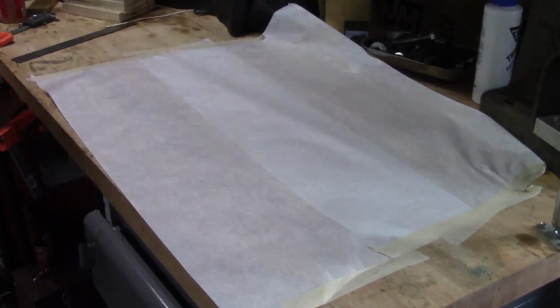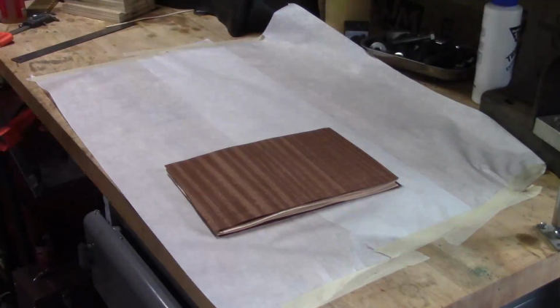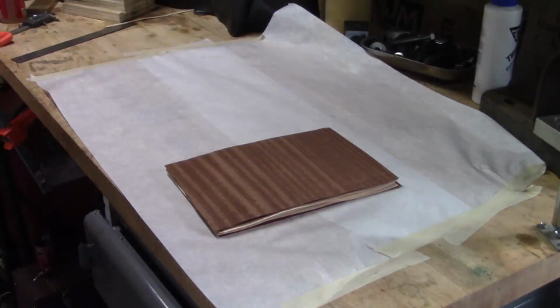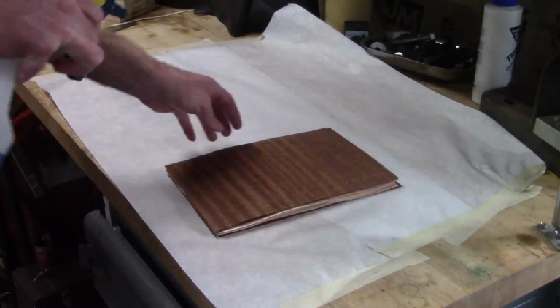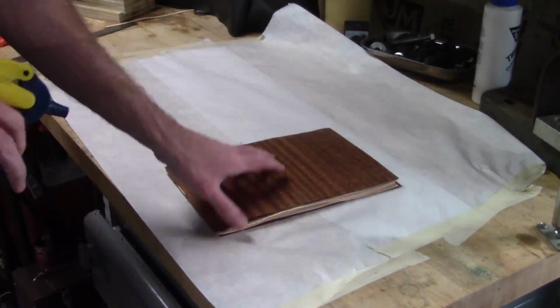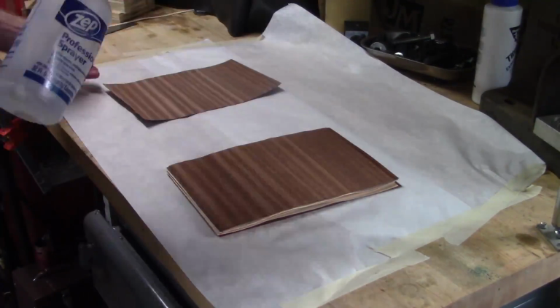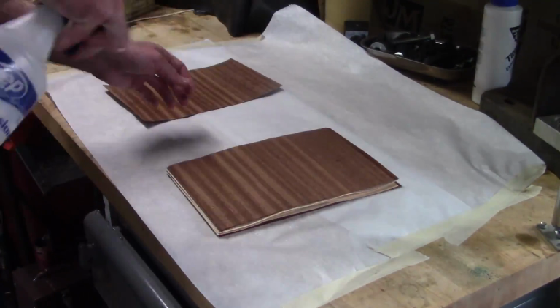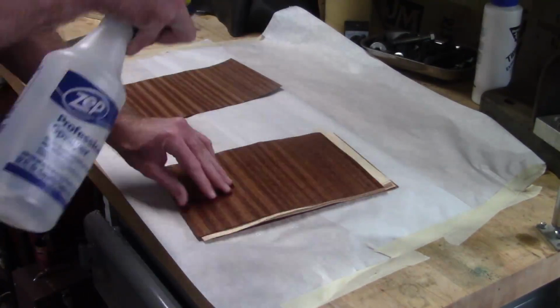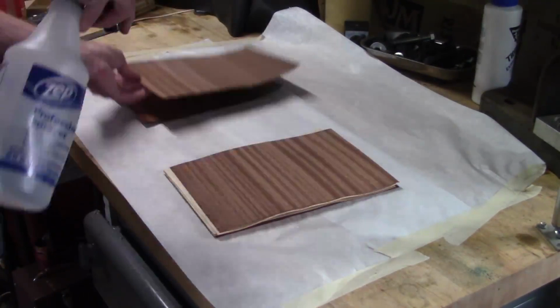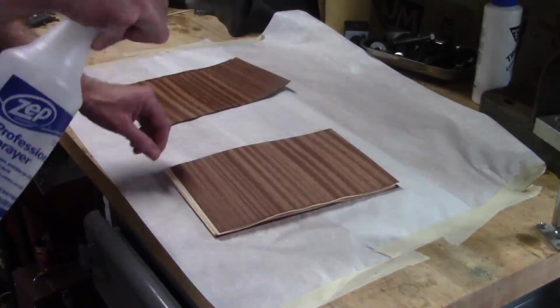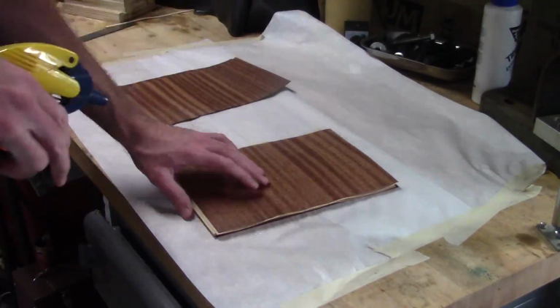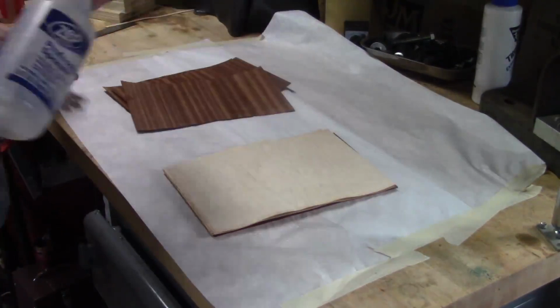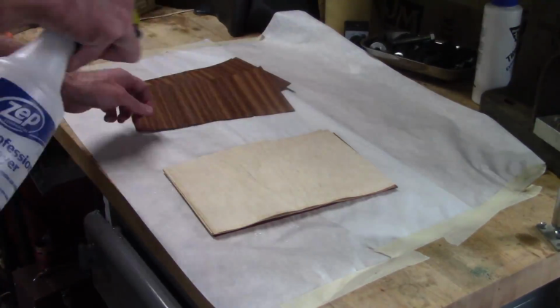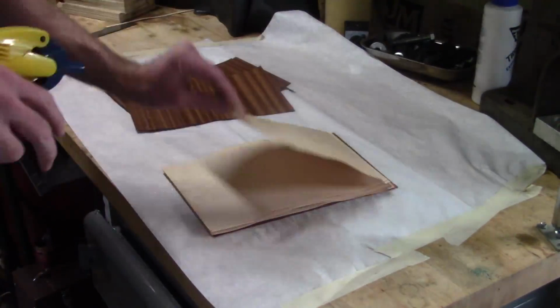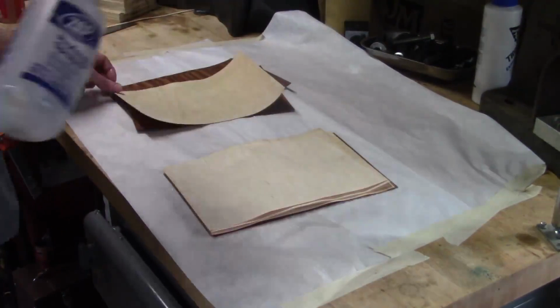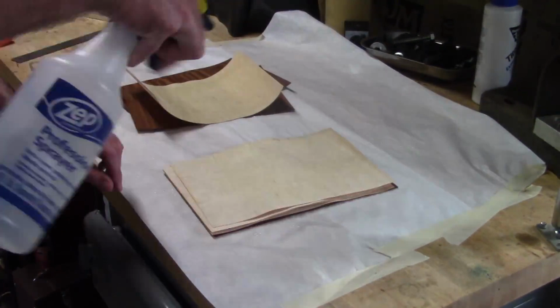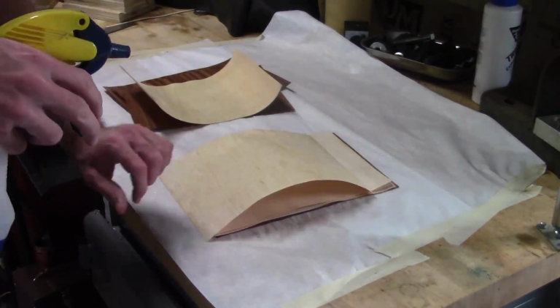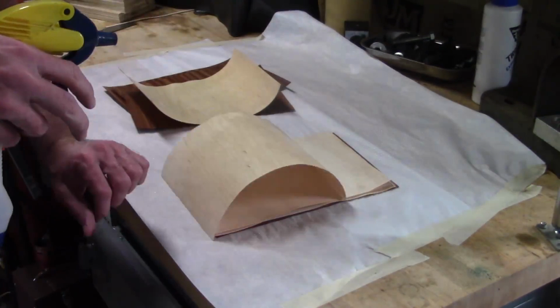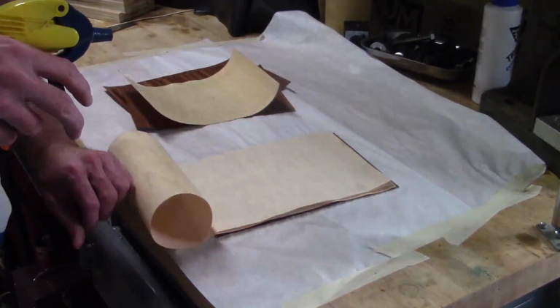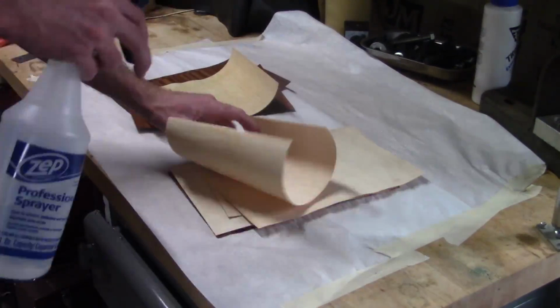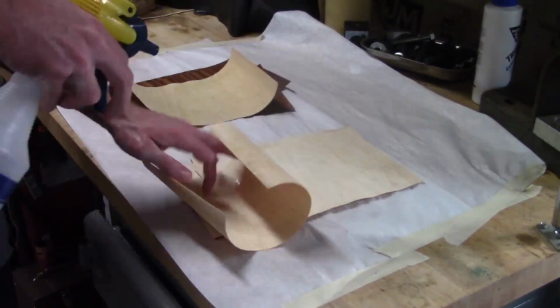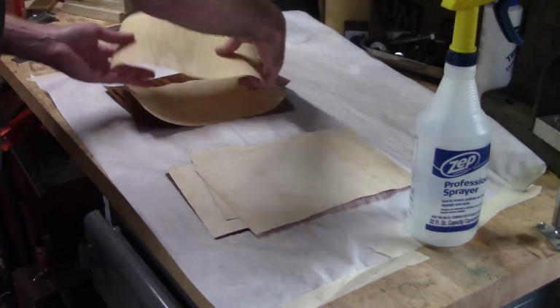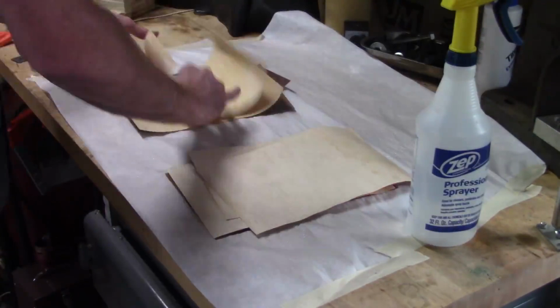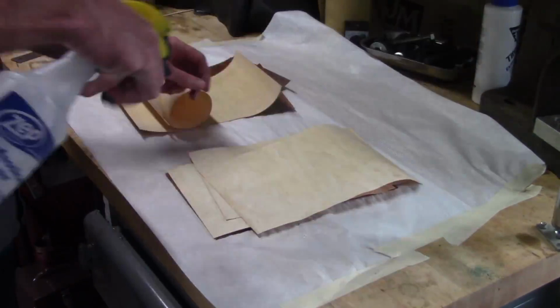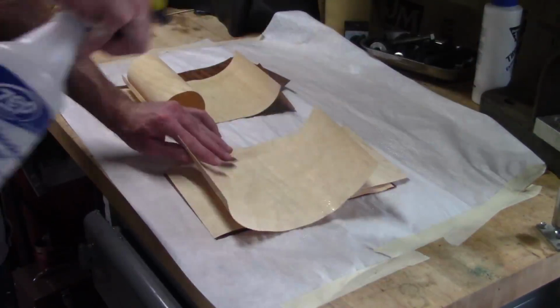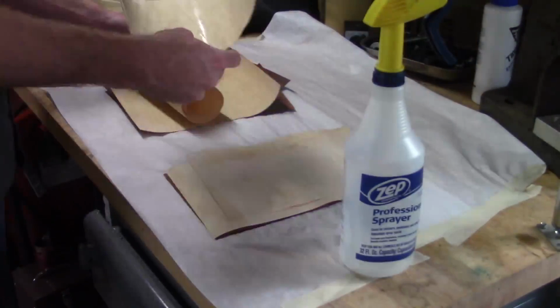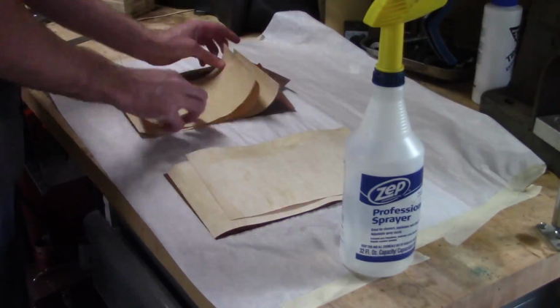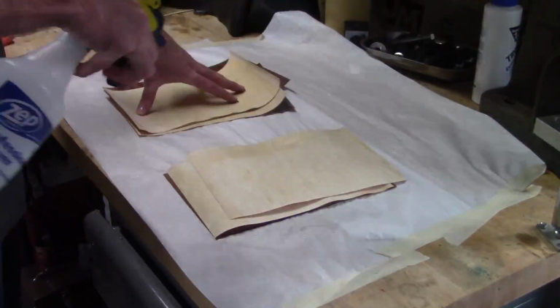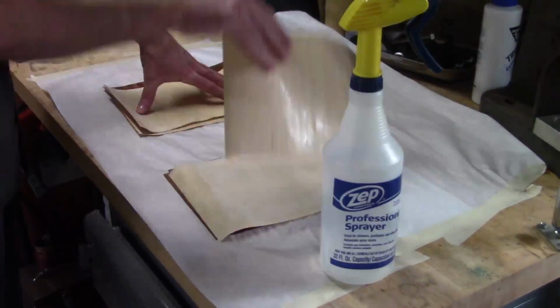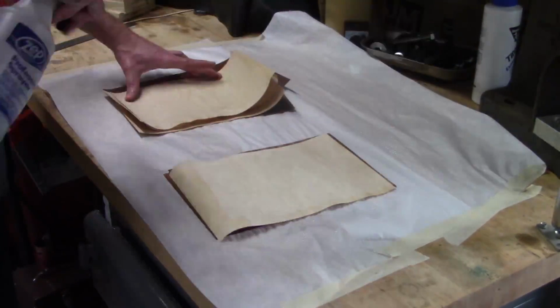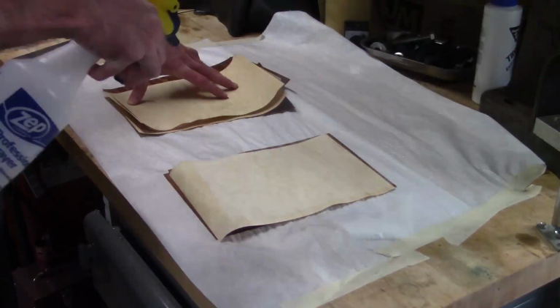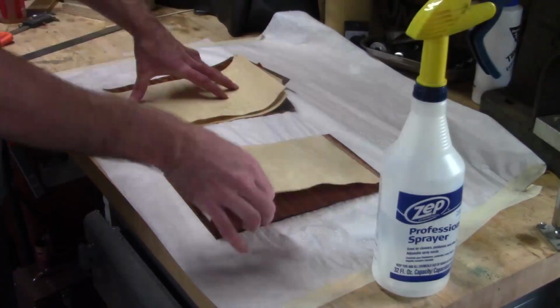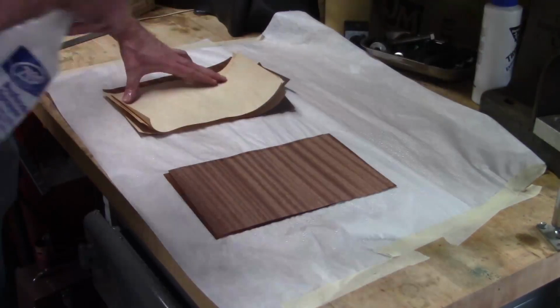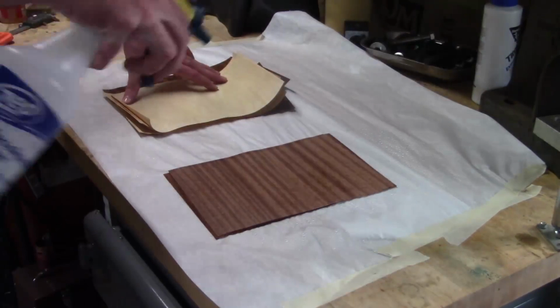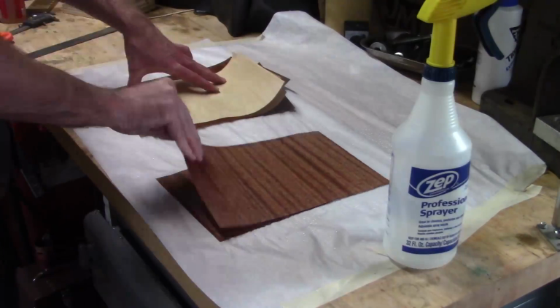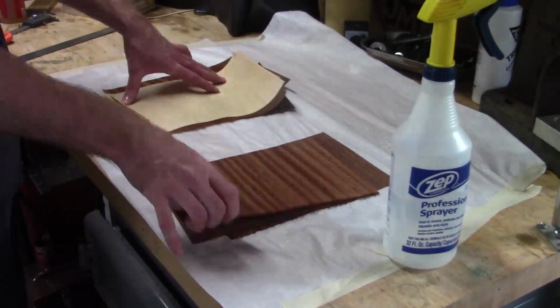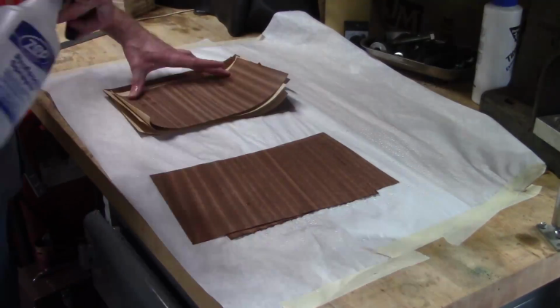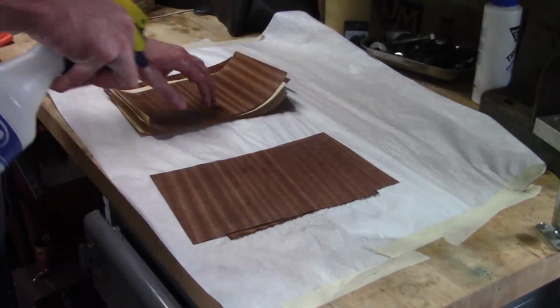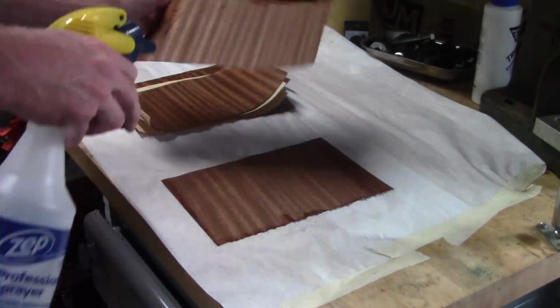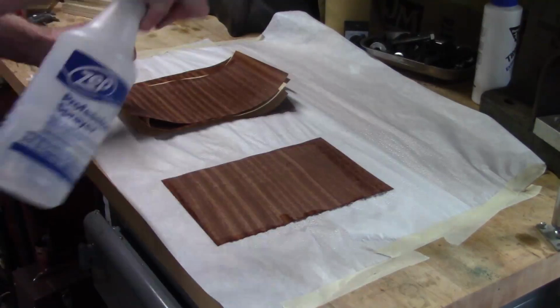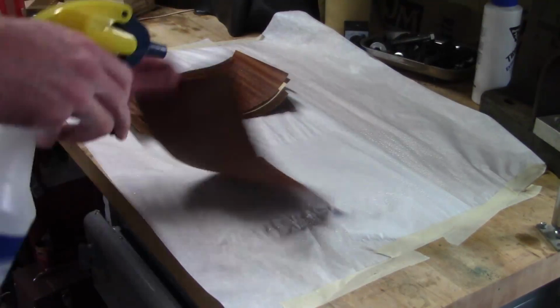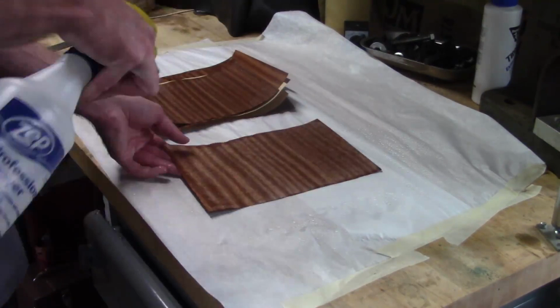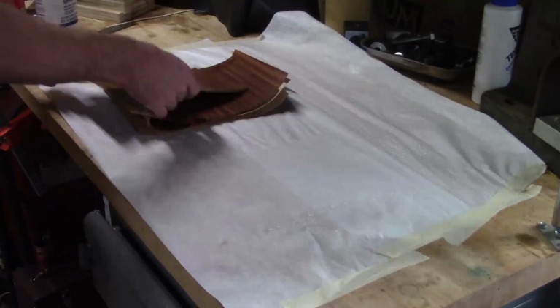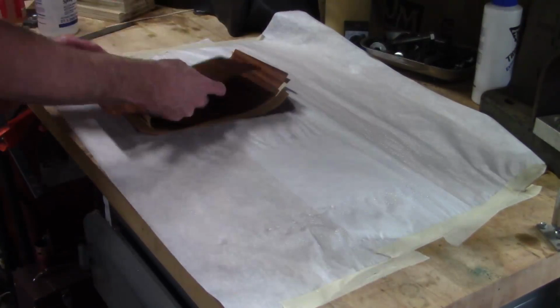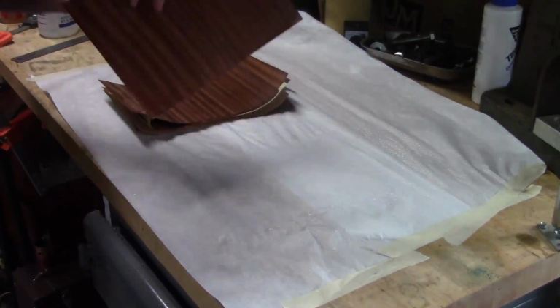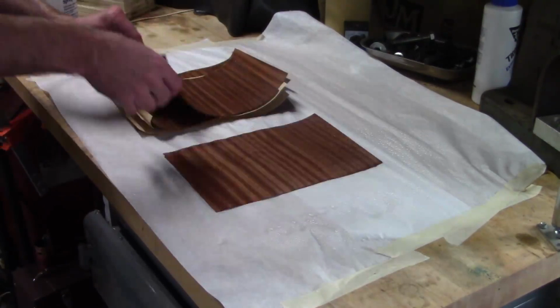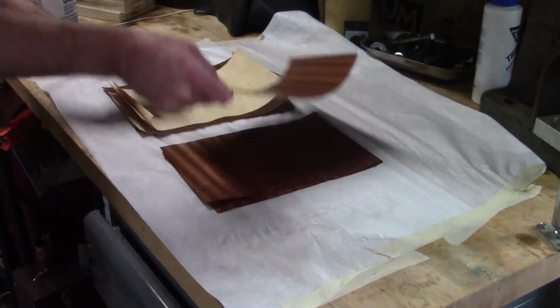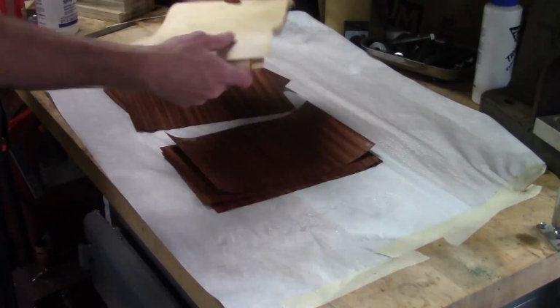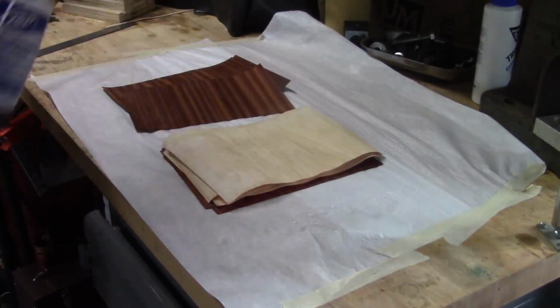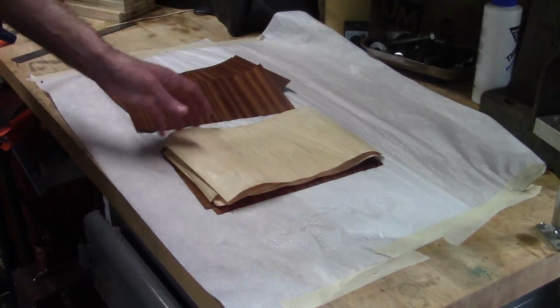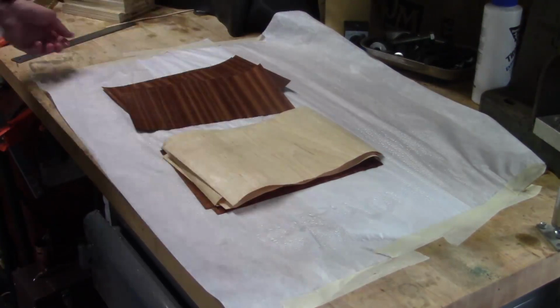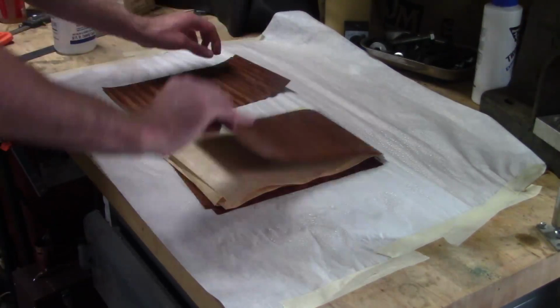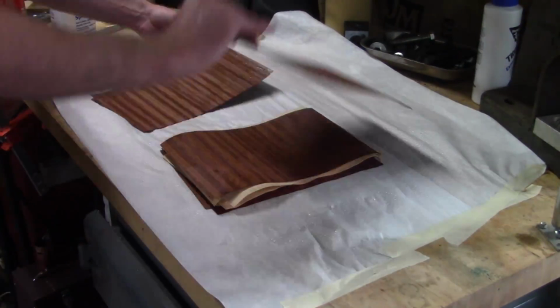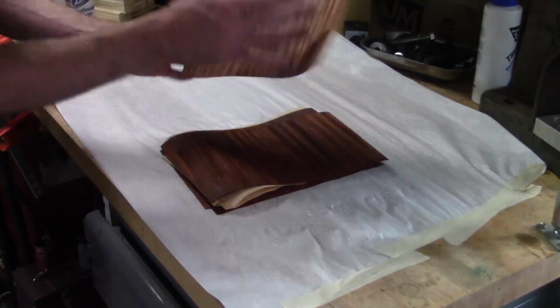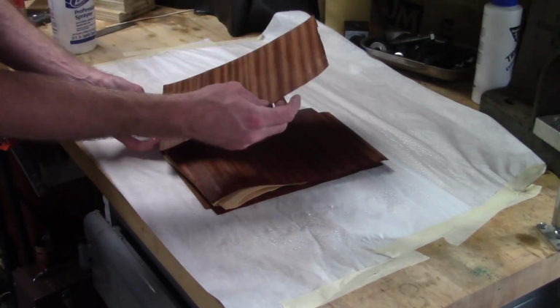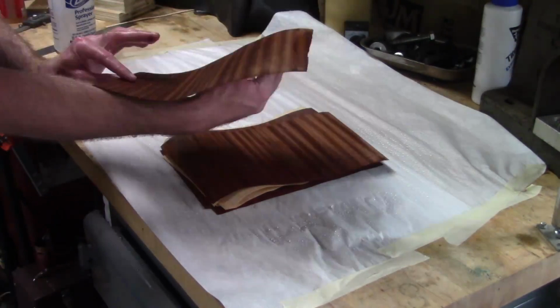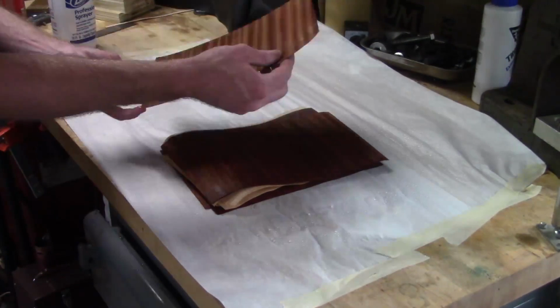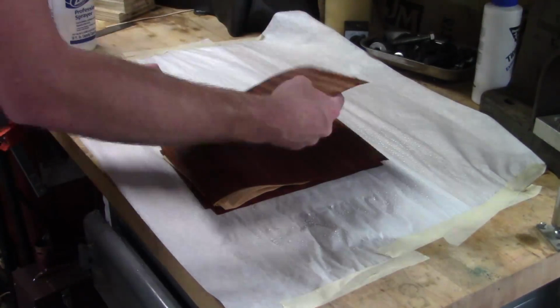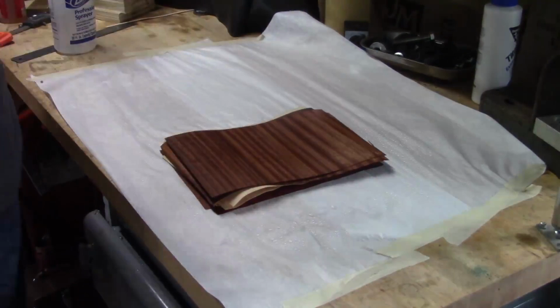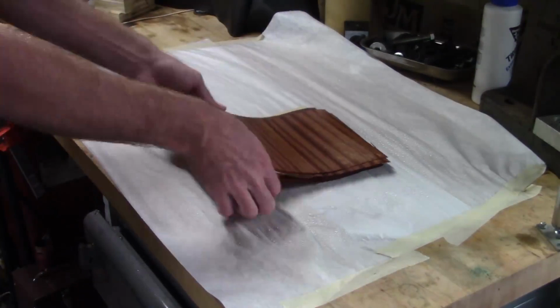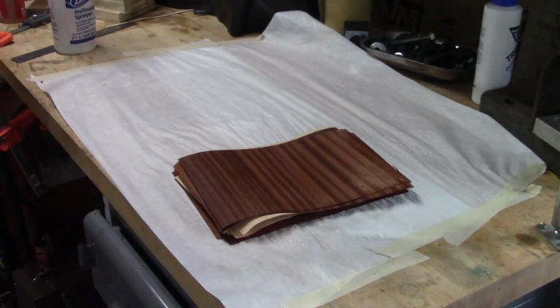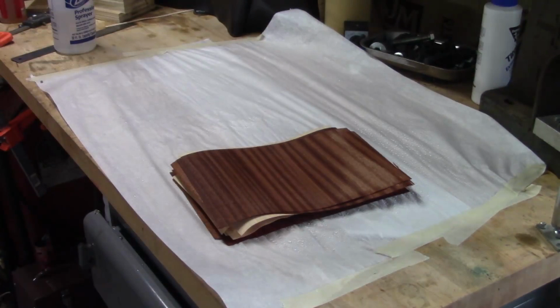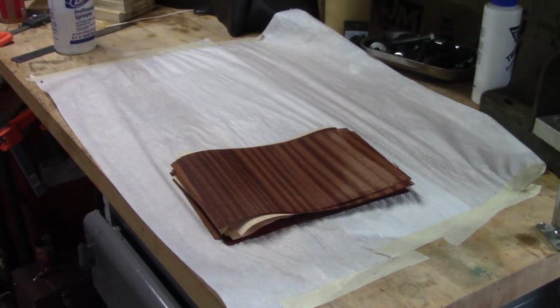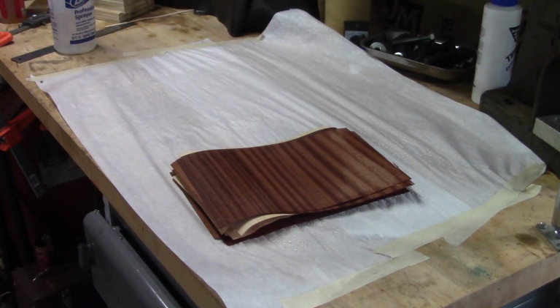Now for the glue-up. I lightly misted the veneer sheets with water to make them a little more pliable since the mold has some very tight bends.